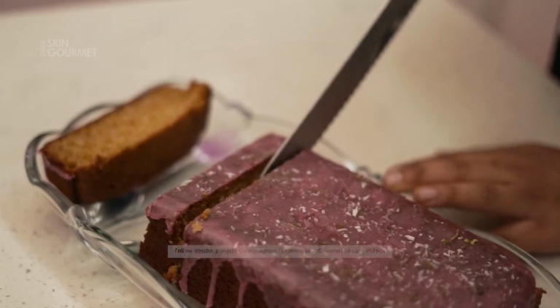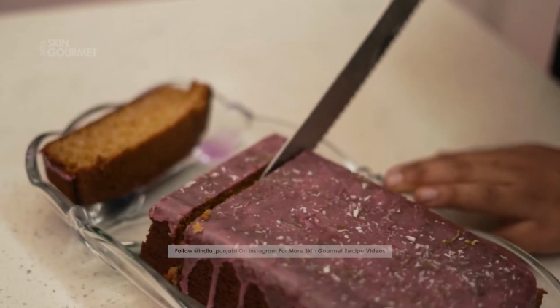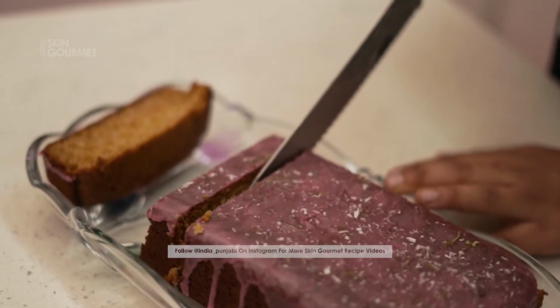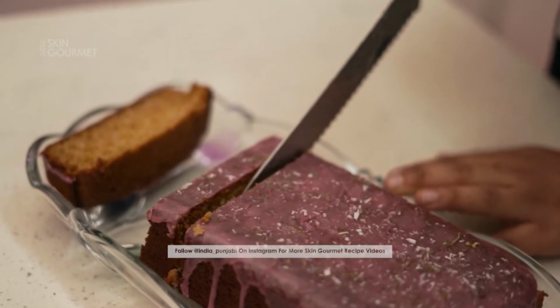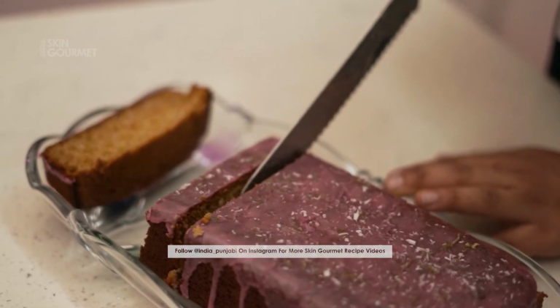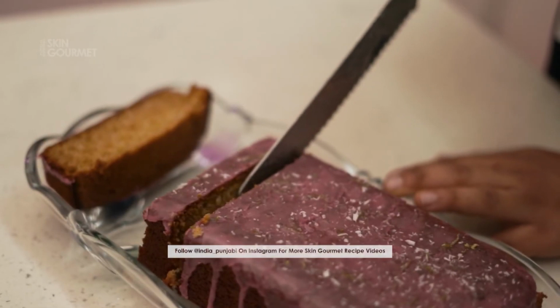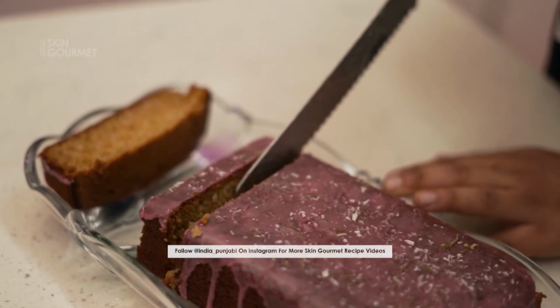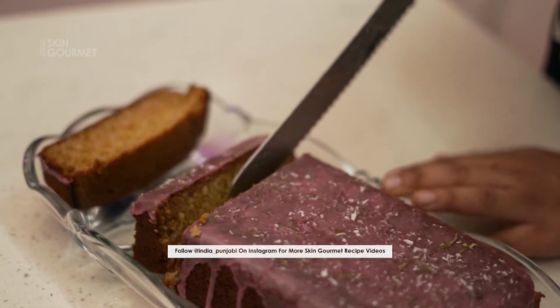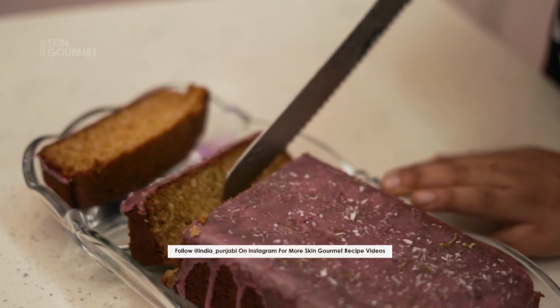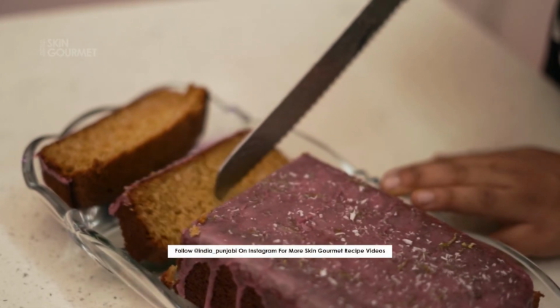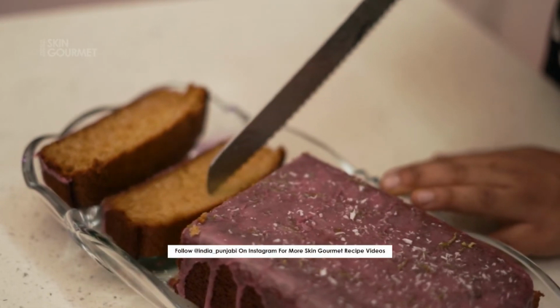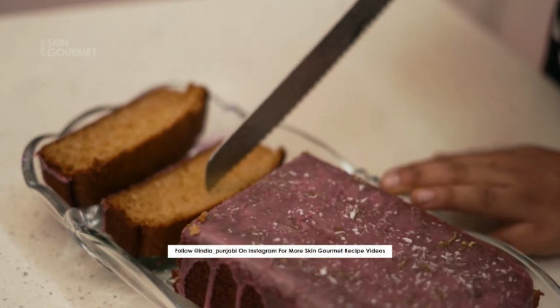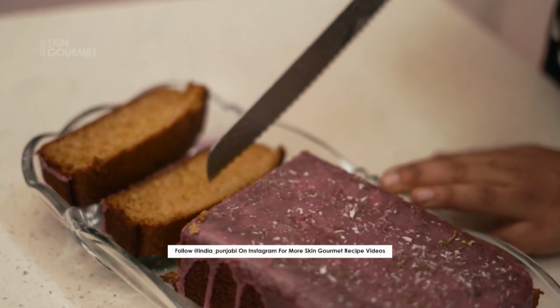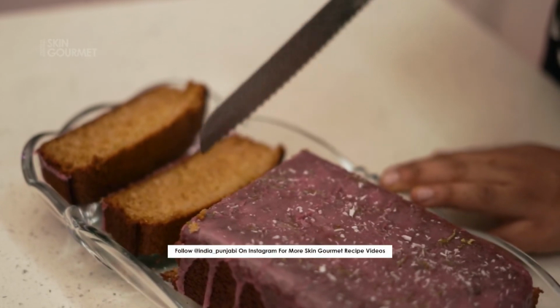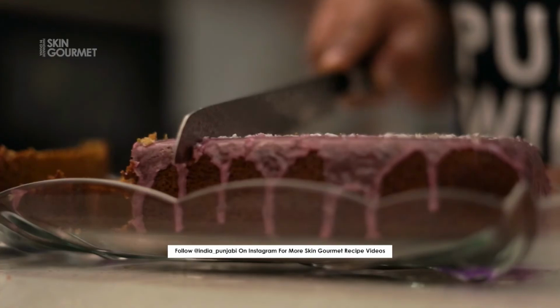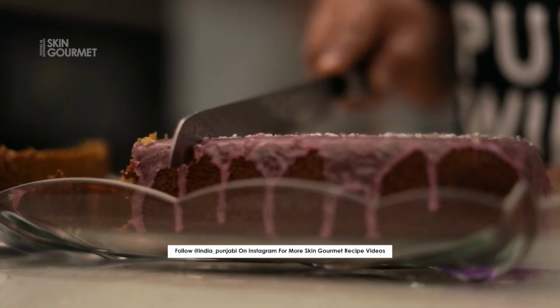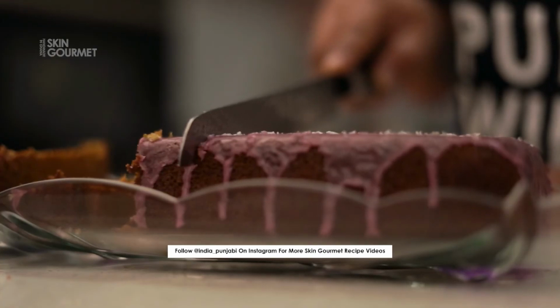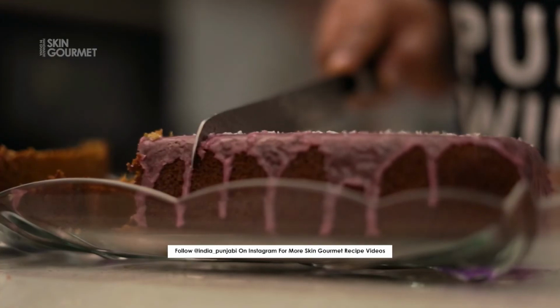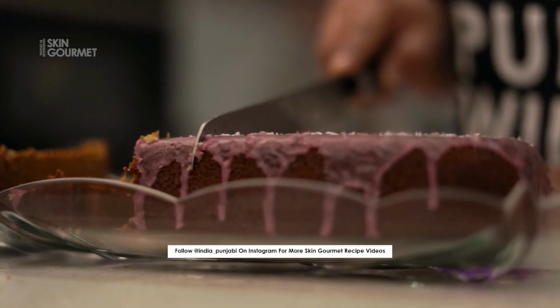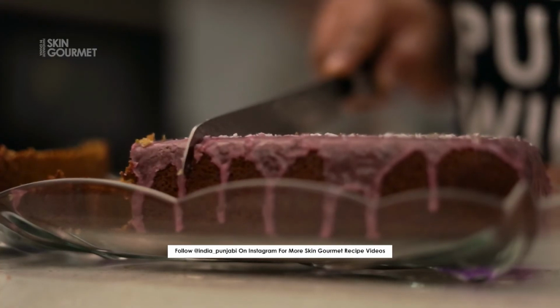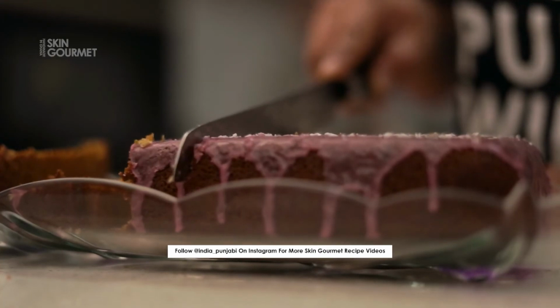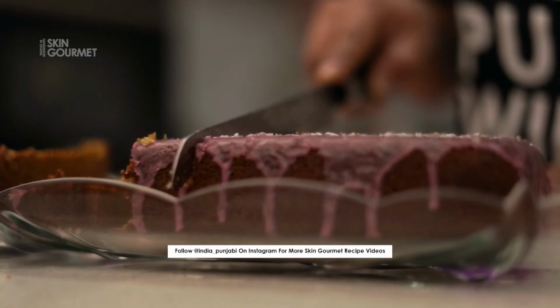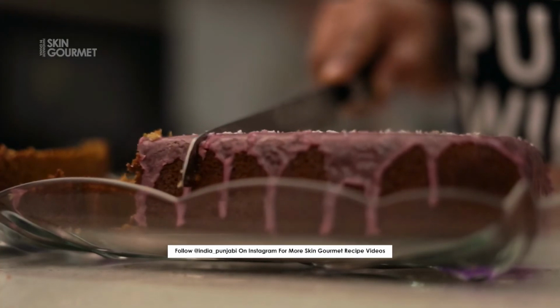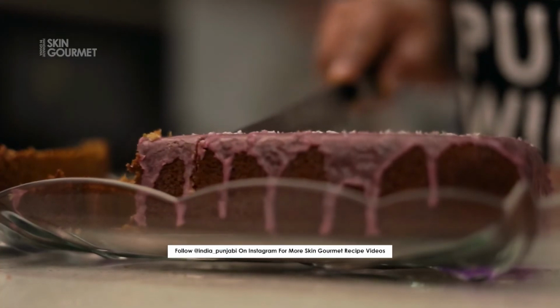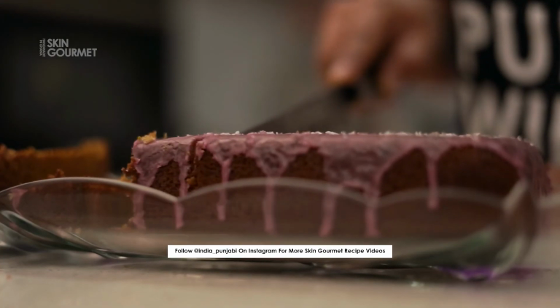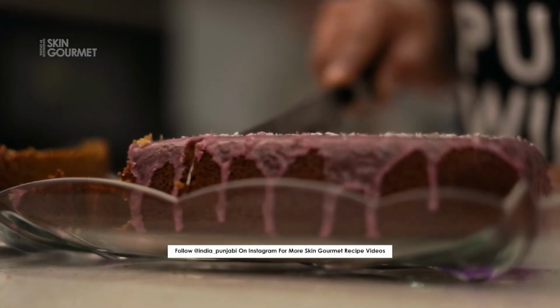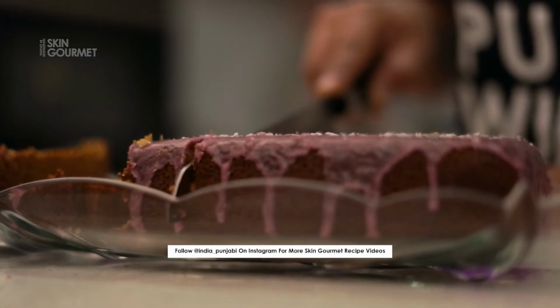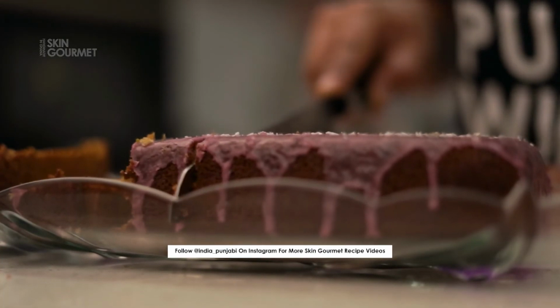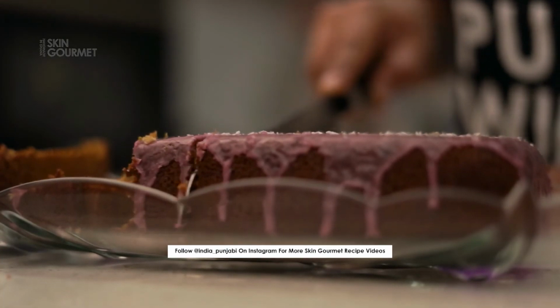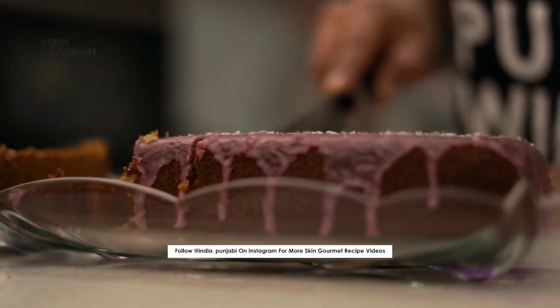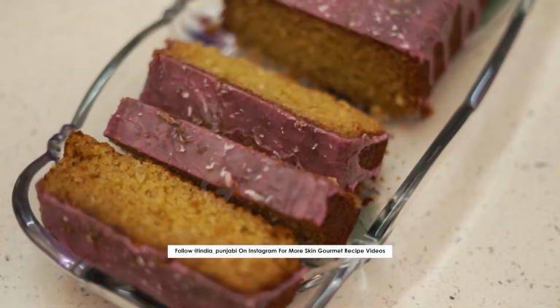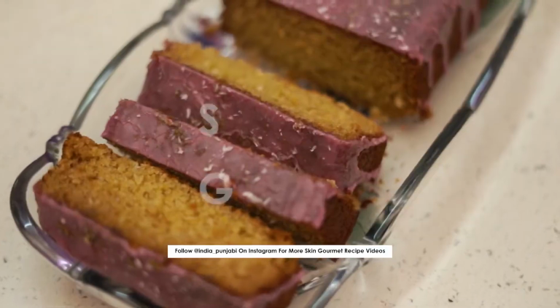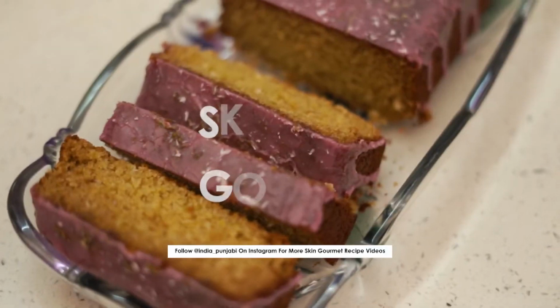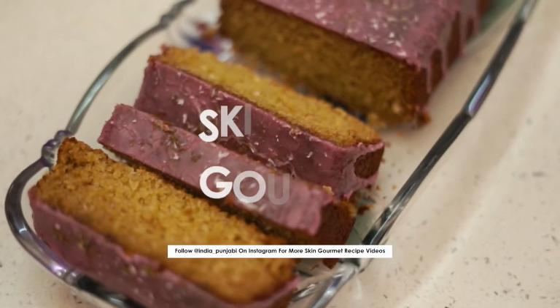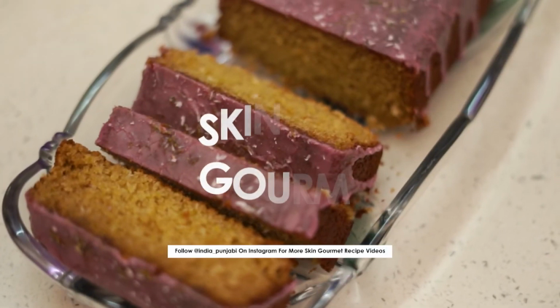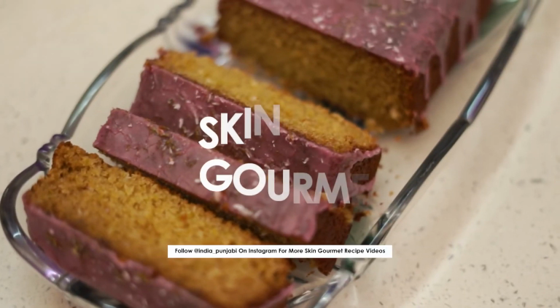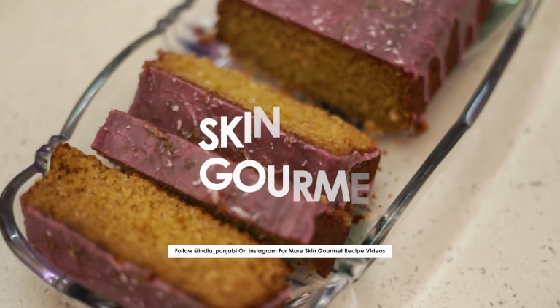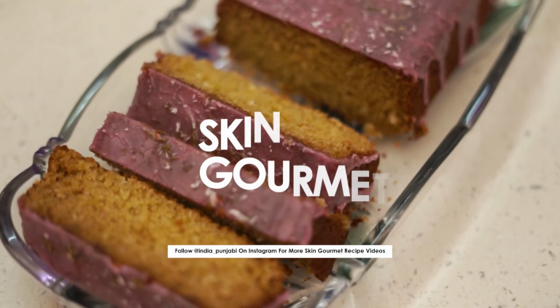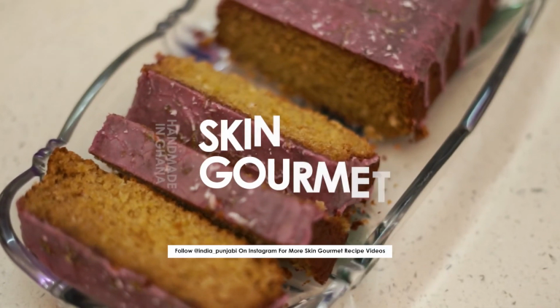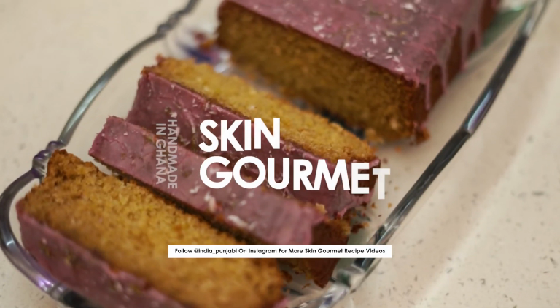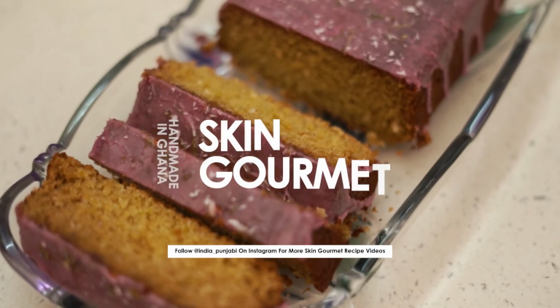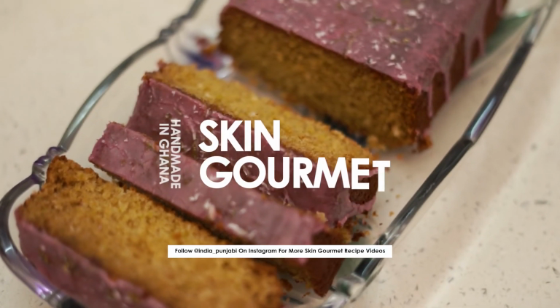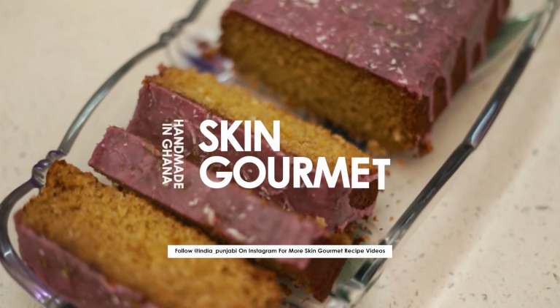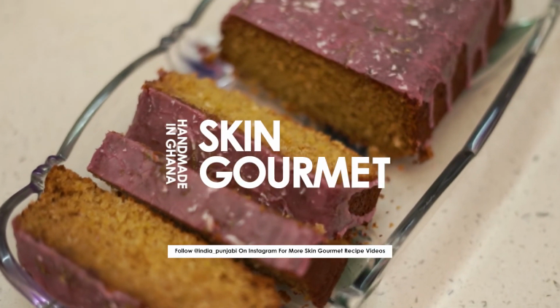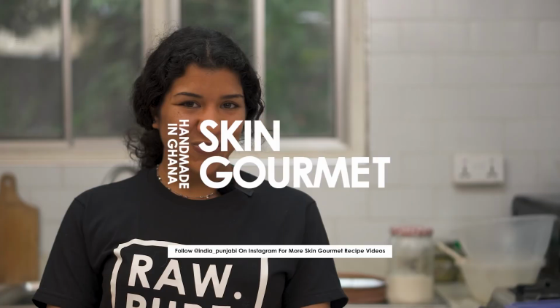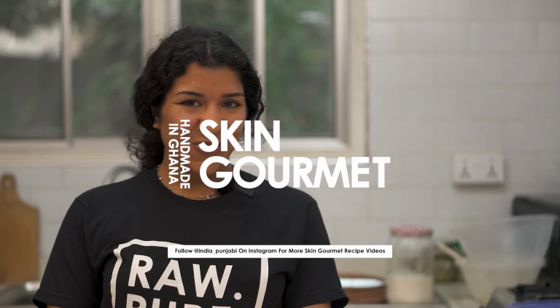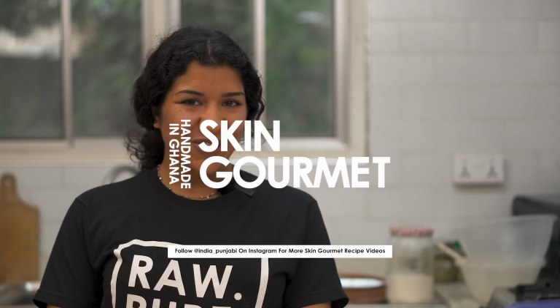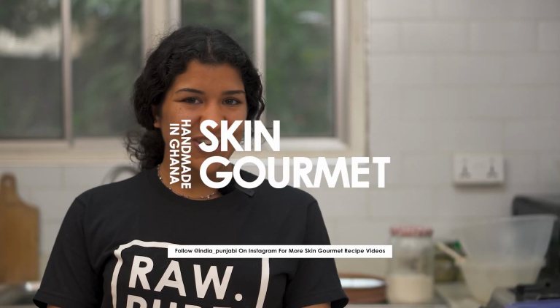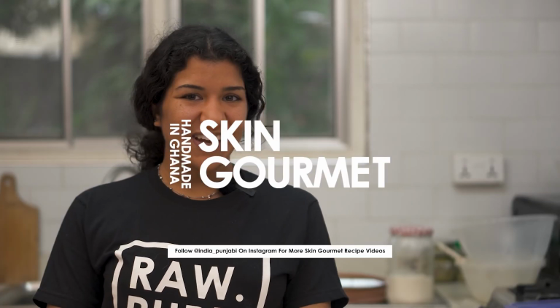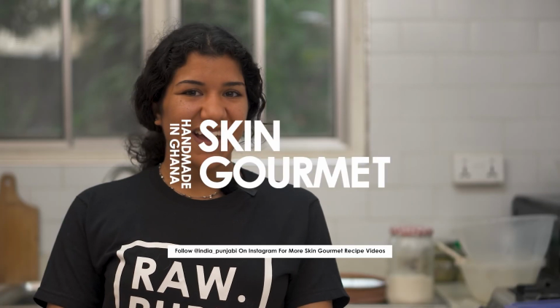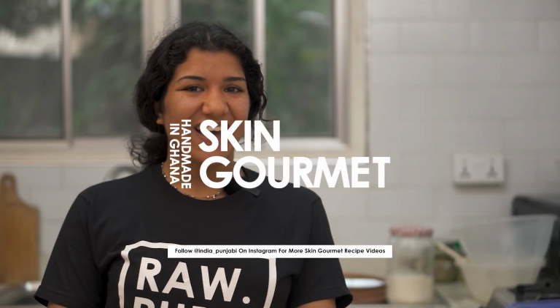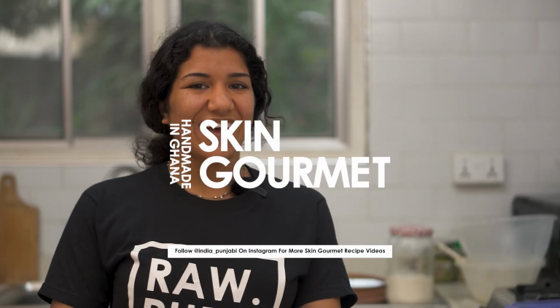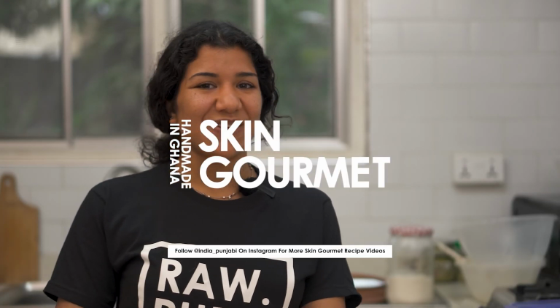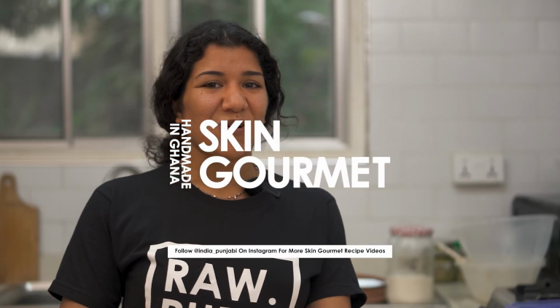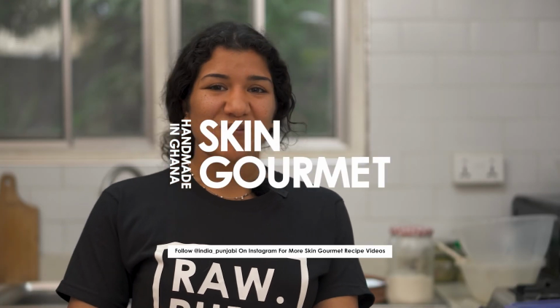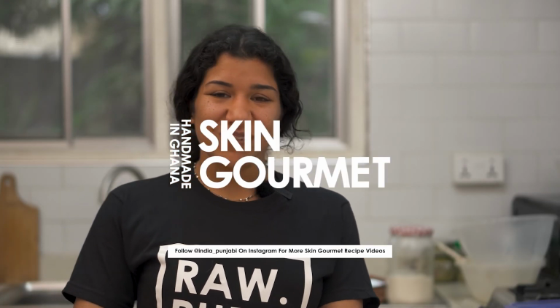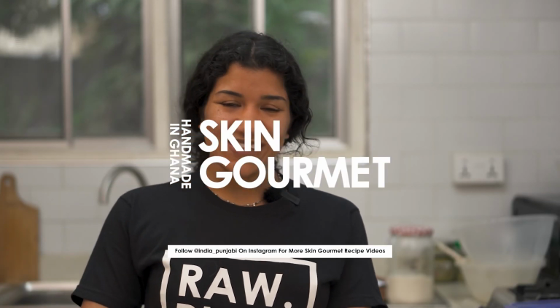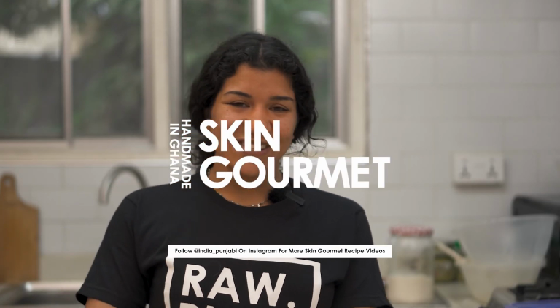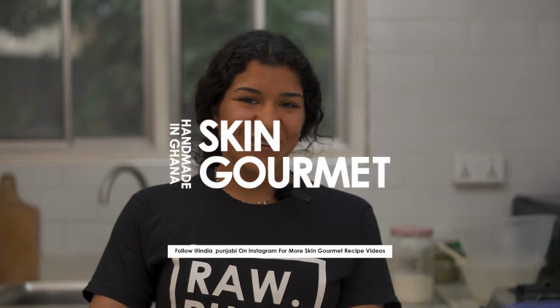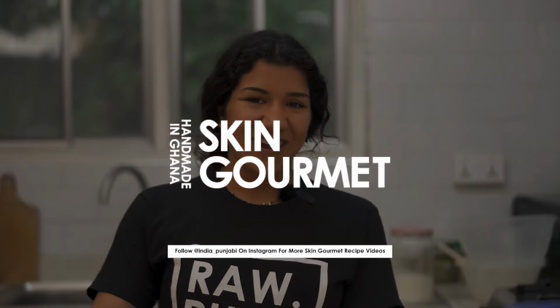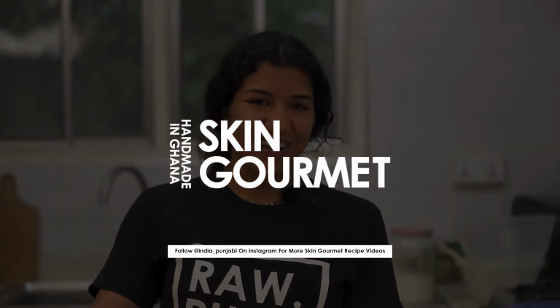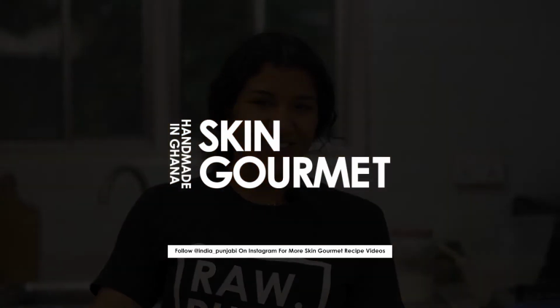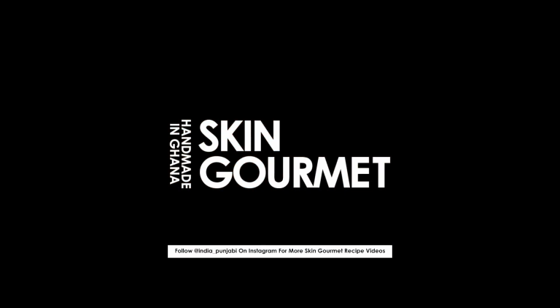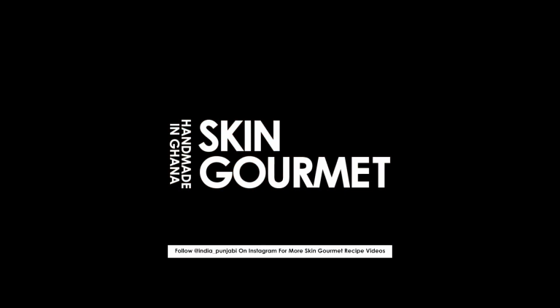I hope the recipe was easy to follow and I hope you make it at home. Thank you guys for watching, and hopefully see you next time.